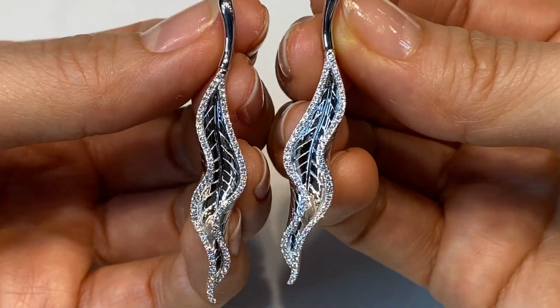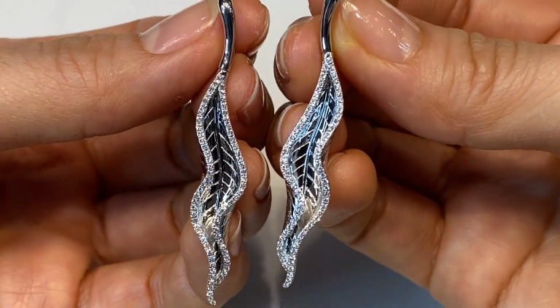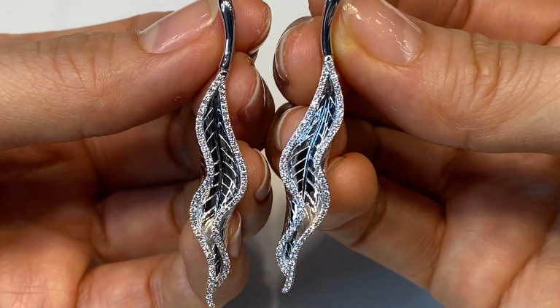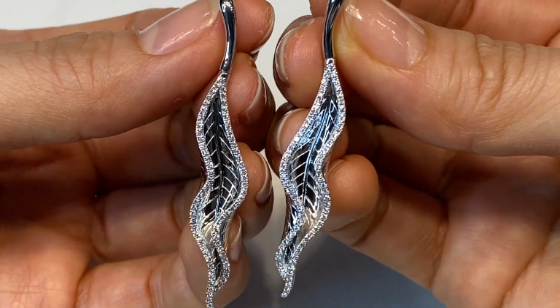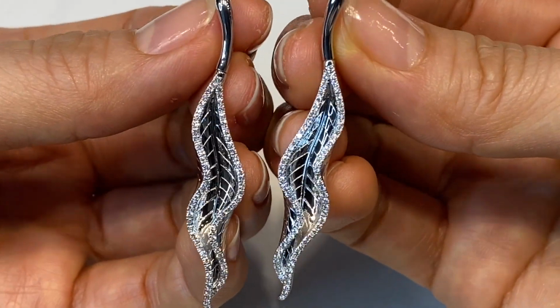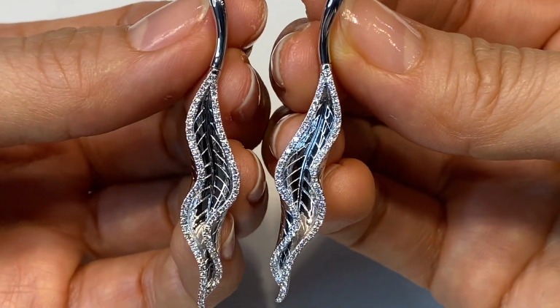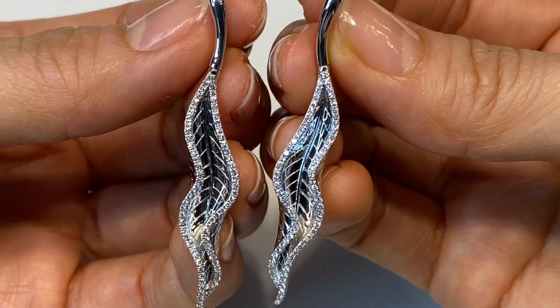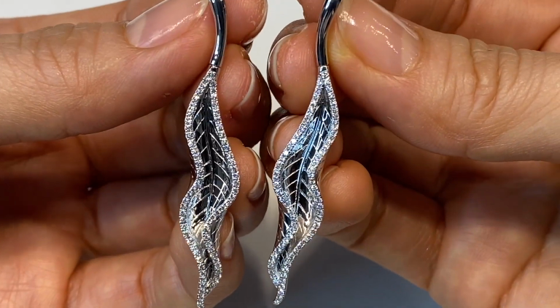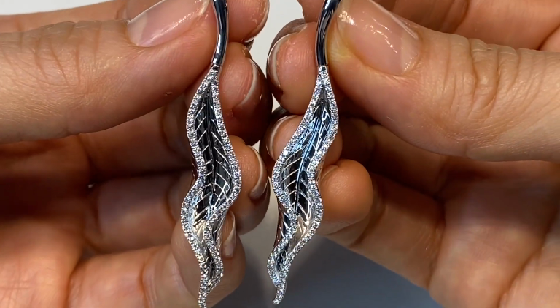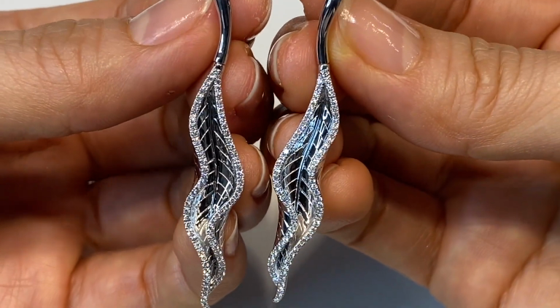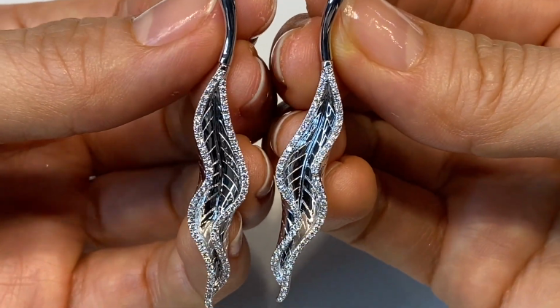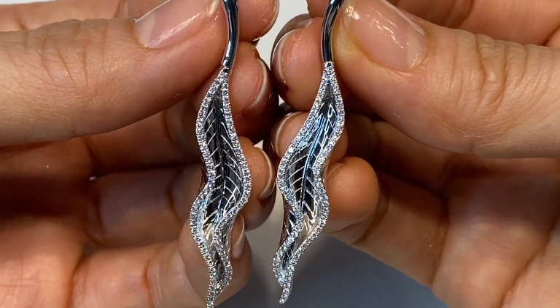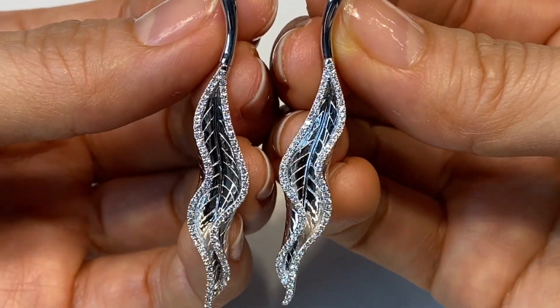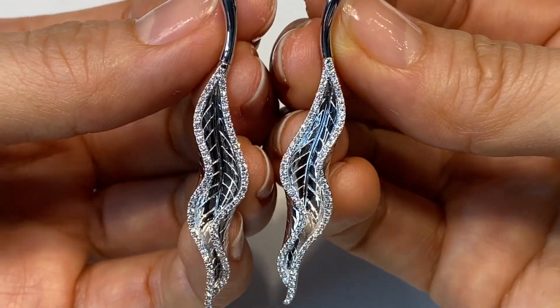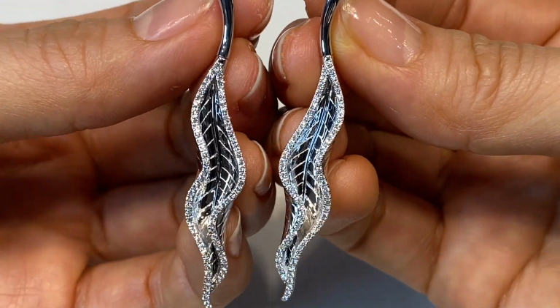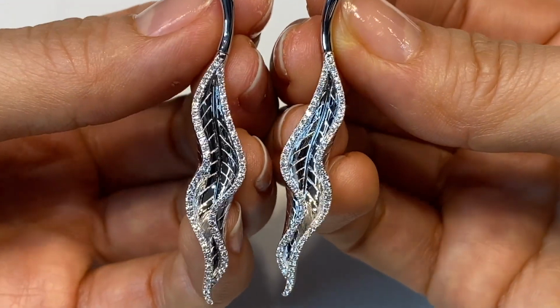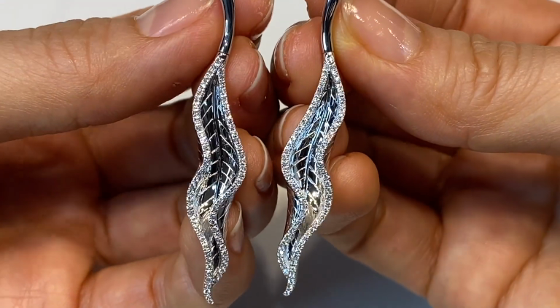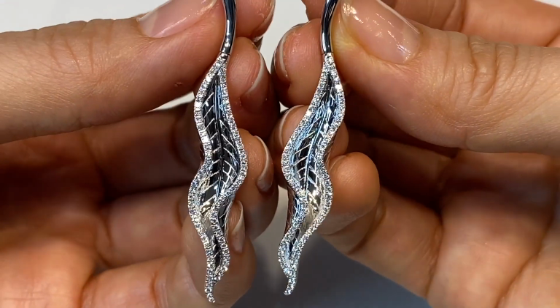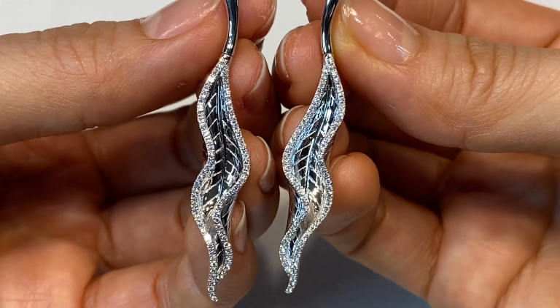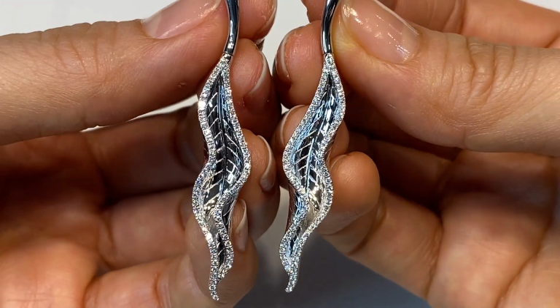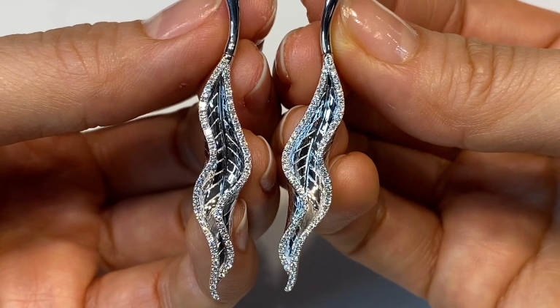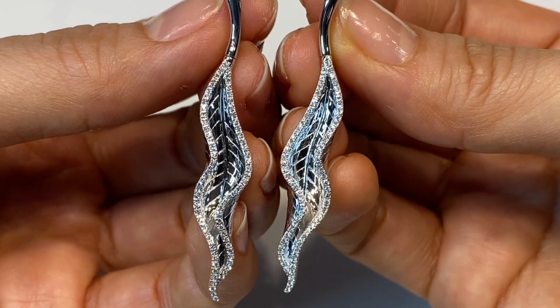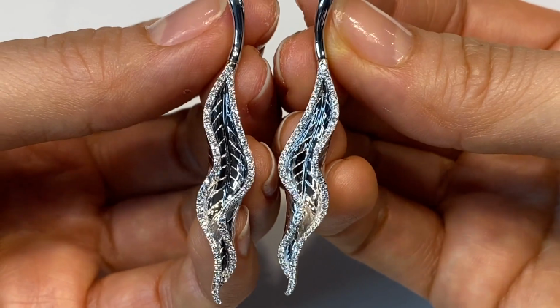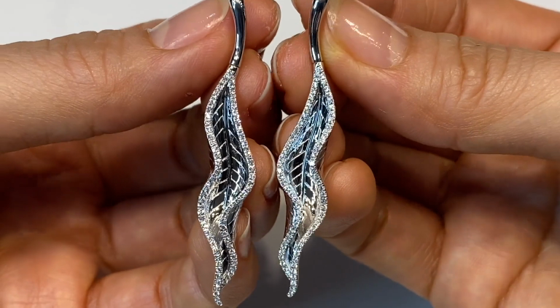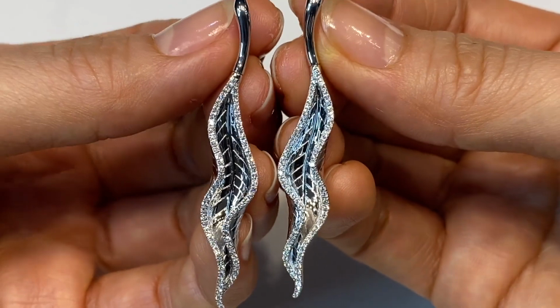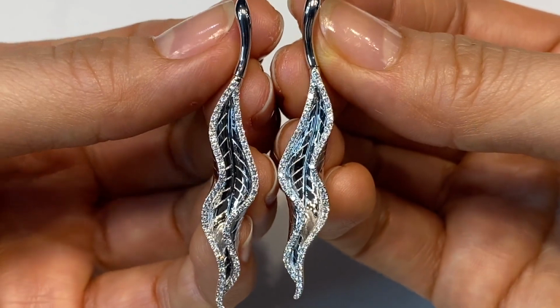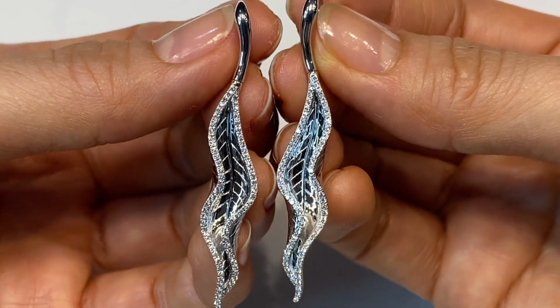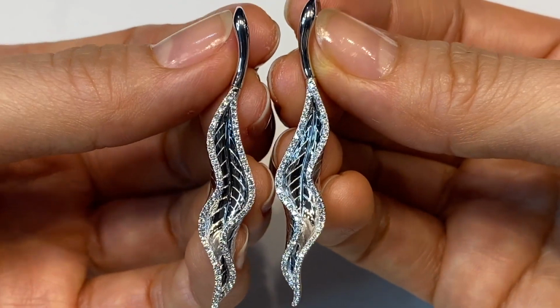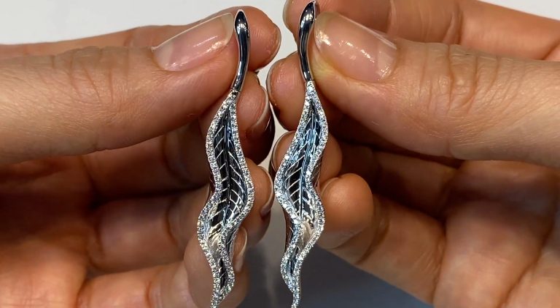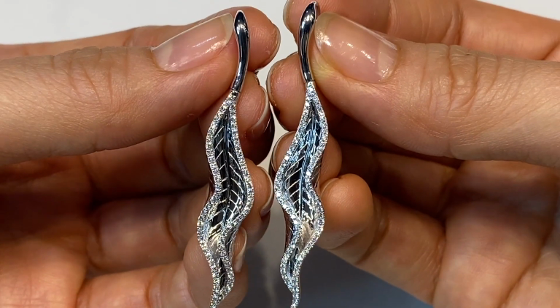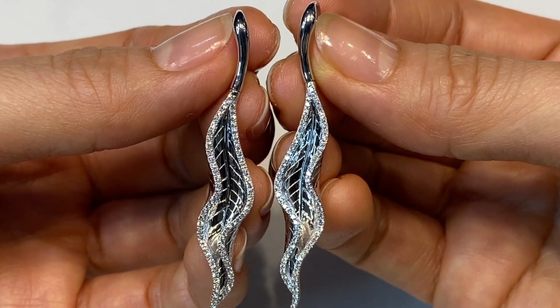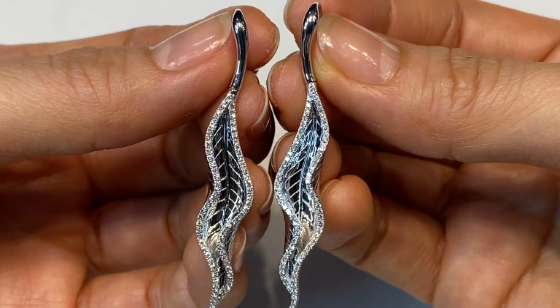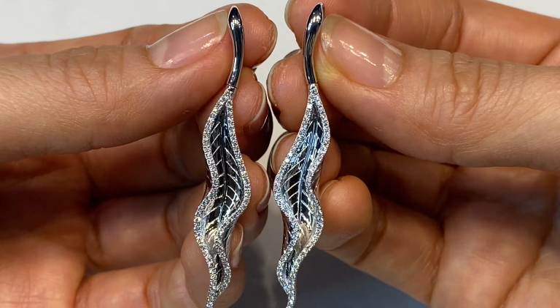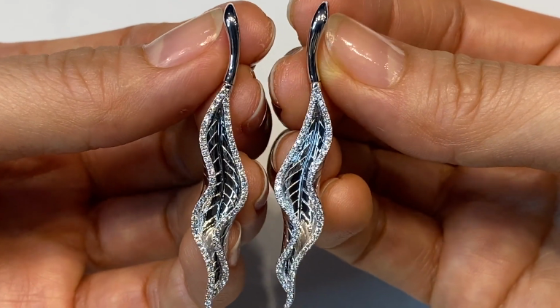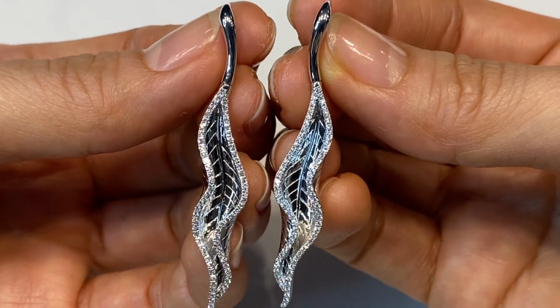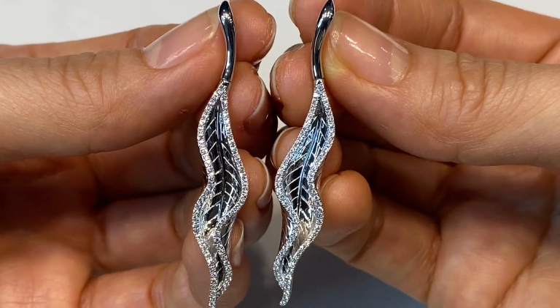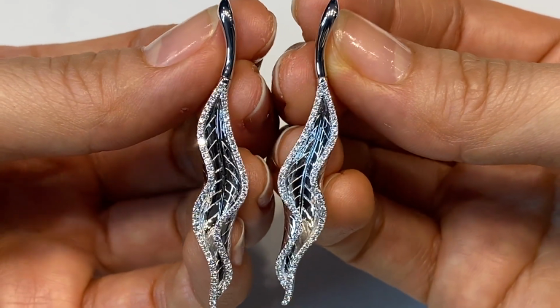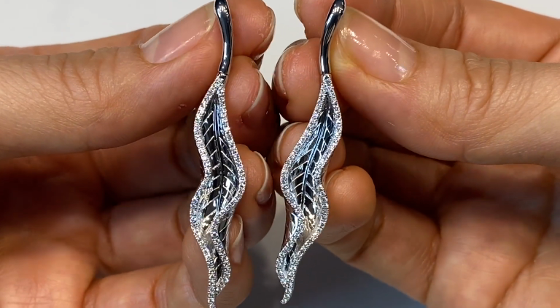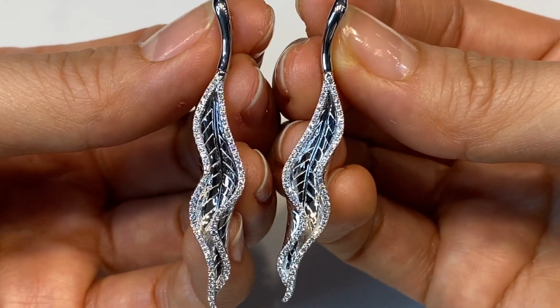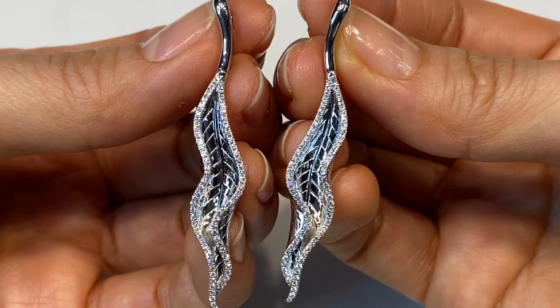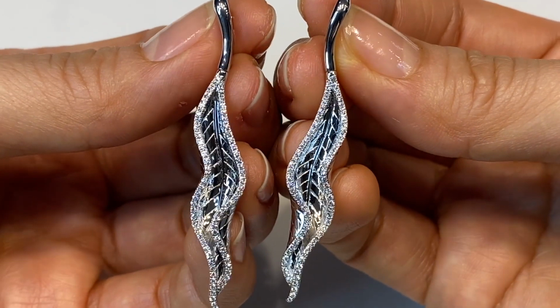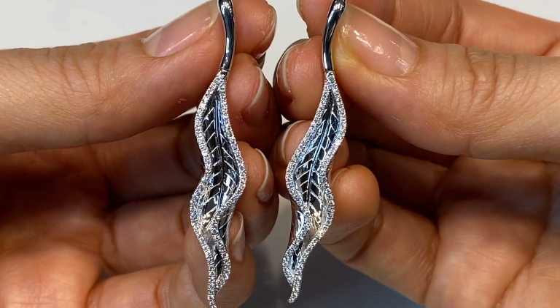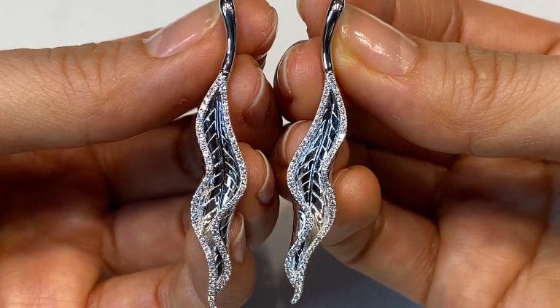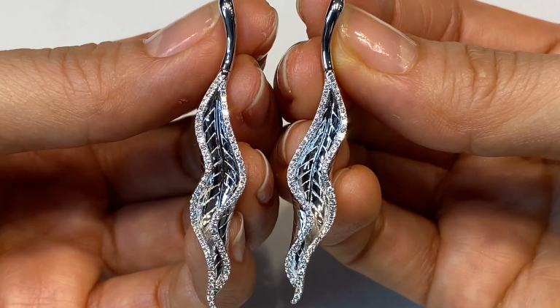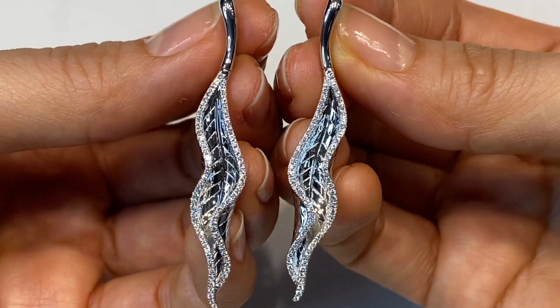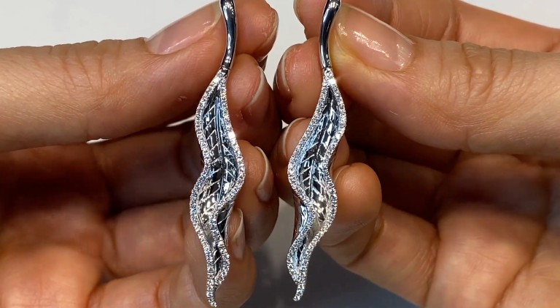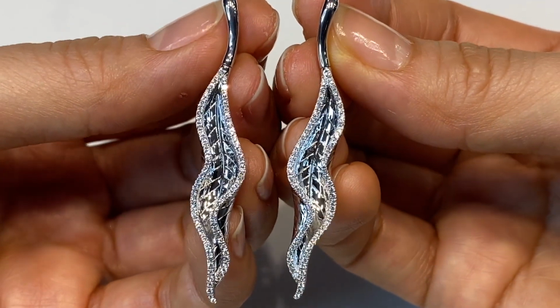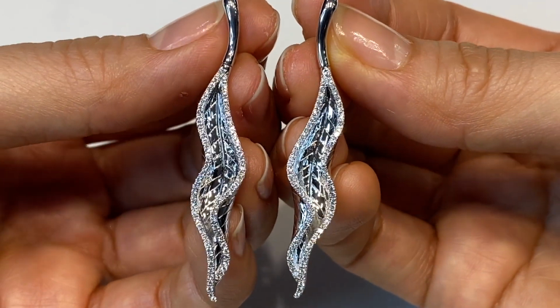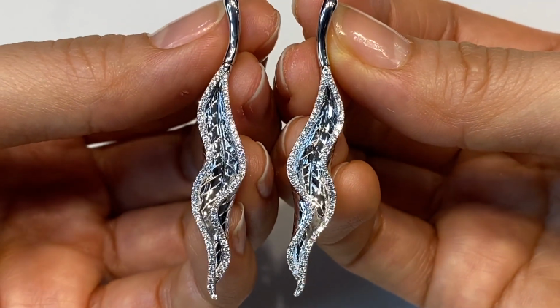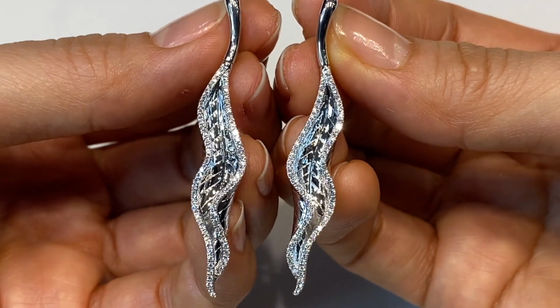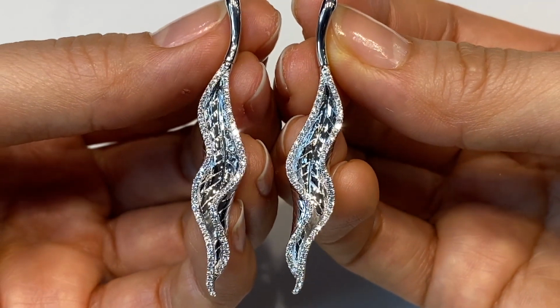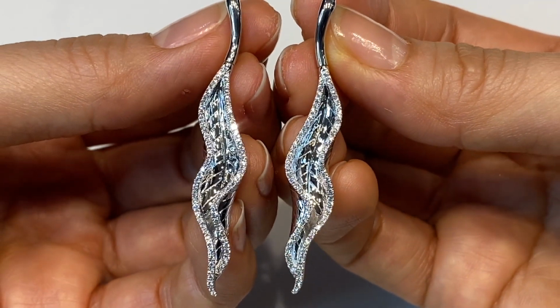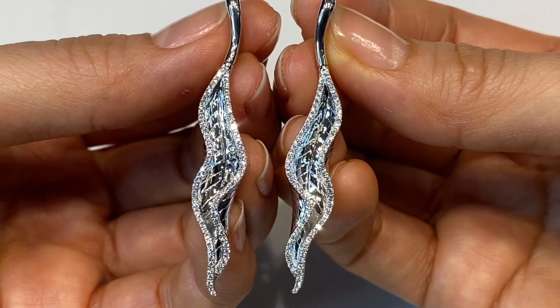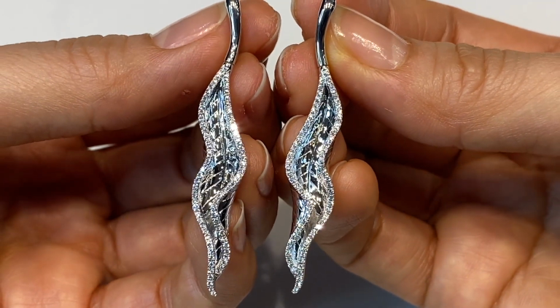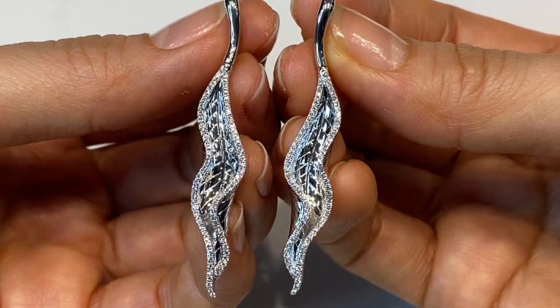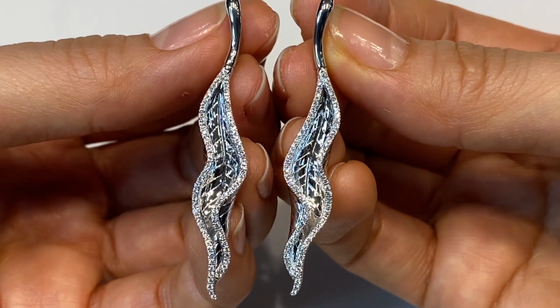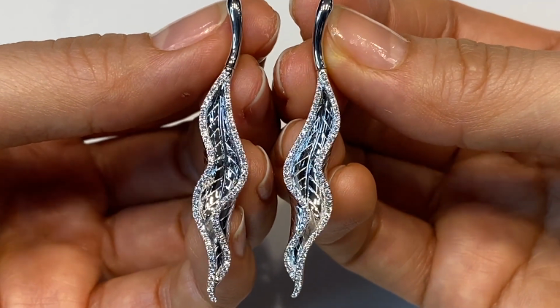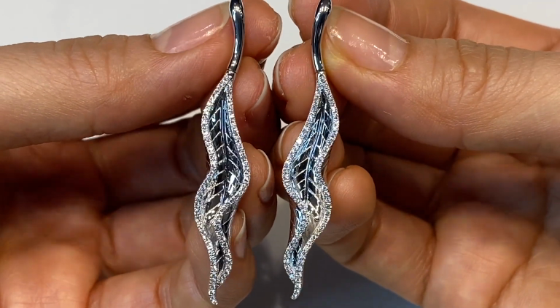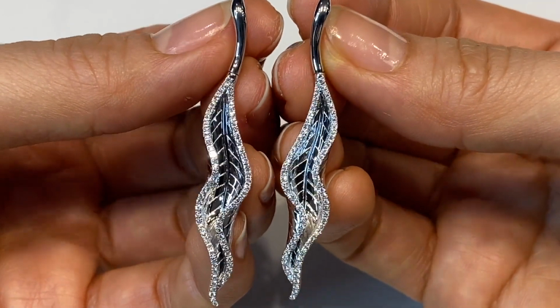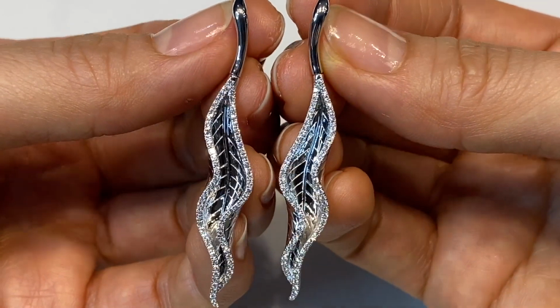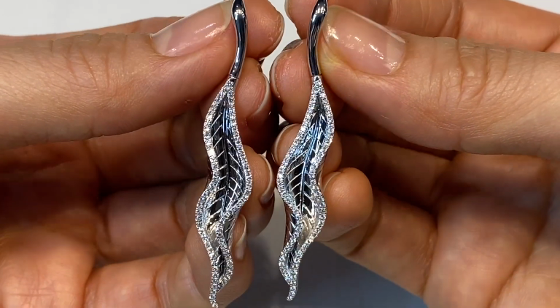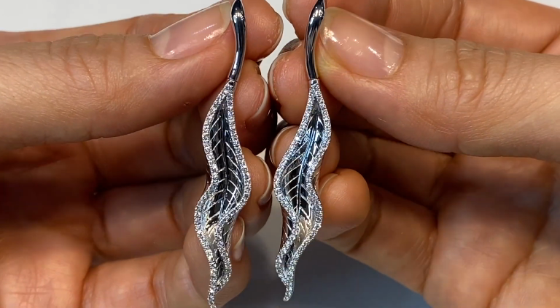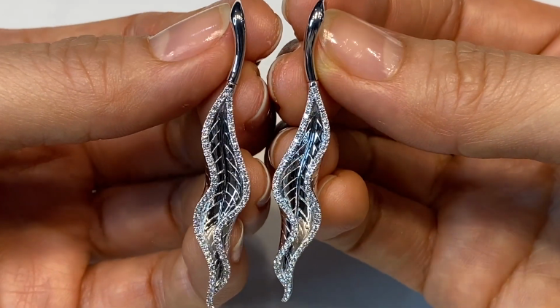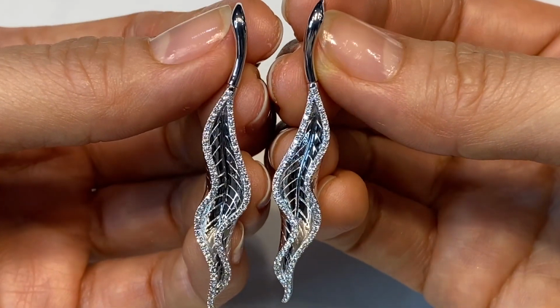You can see the movement of the earrings — it moves forward and back on the hinge — and also how I did the diamond setting on the outside, so you get that brilliance and sparkle.